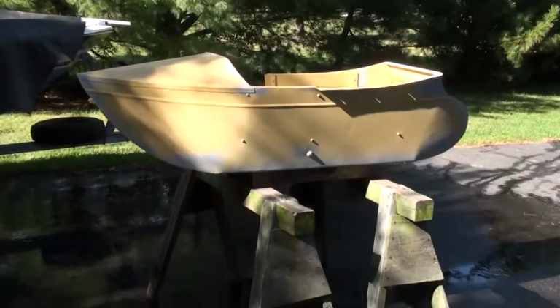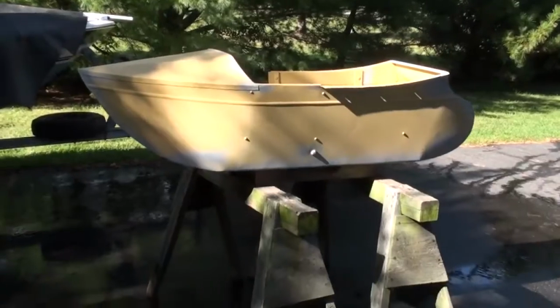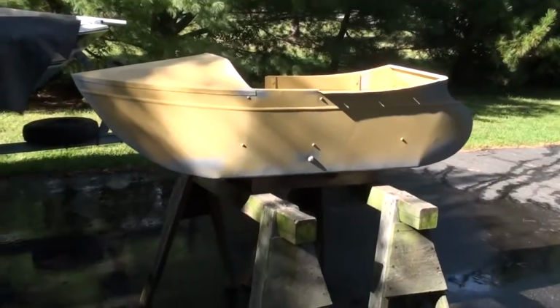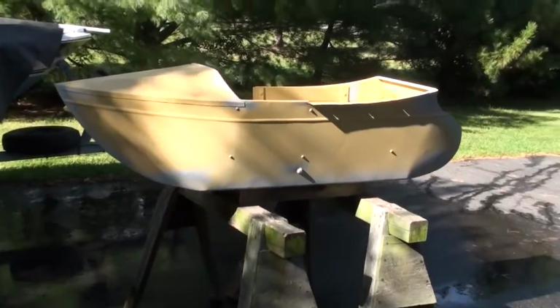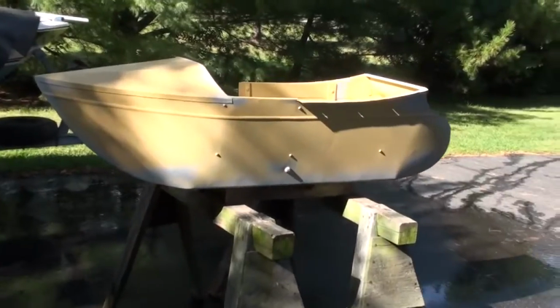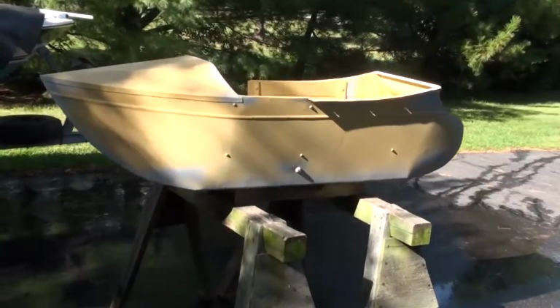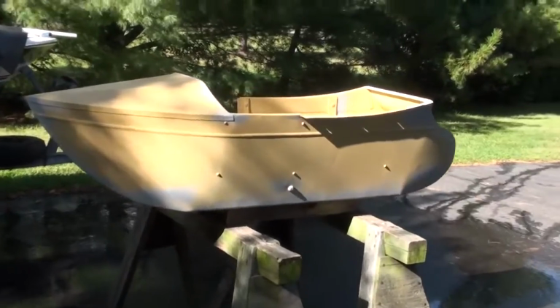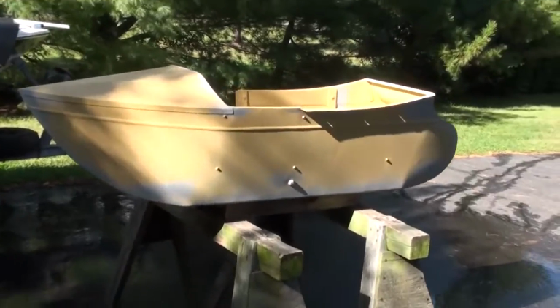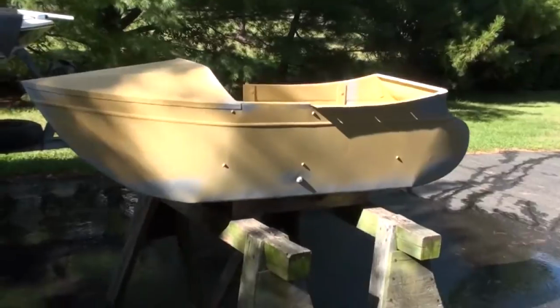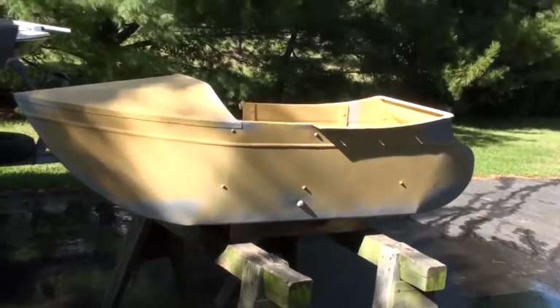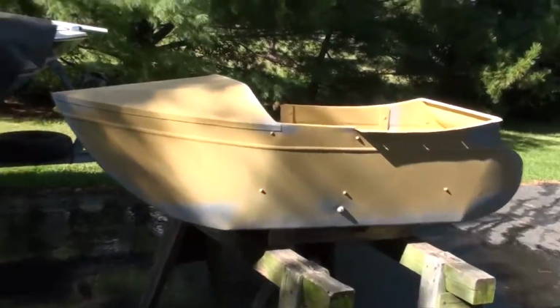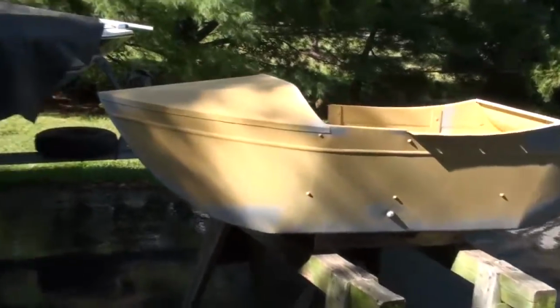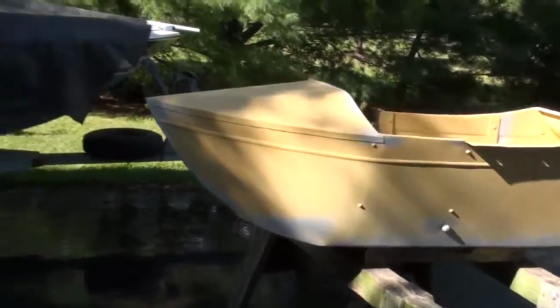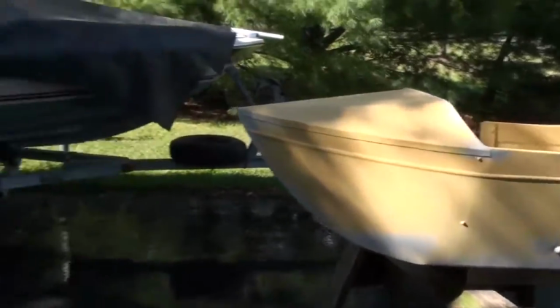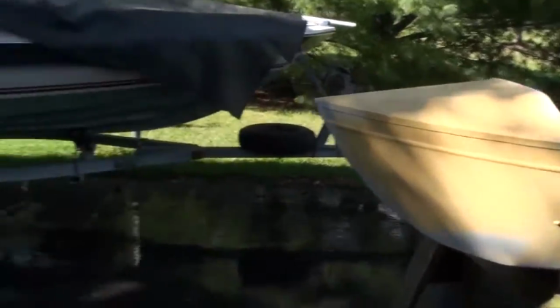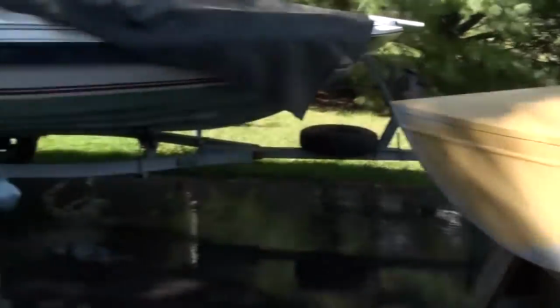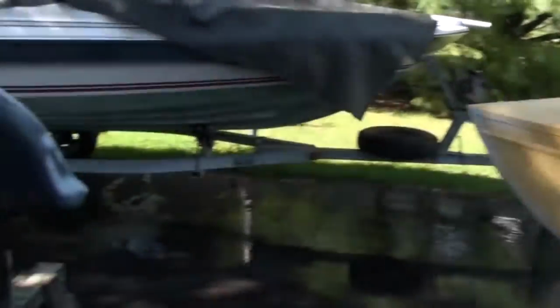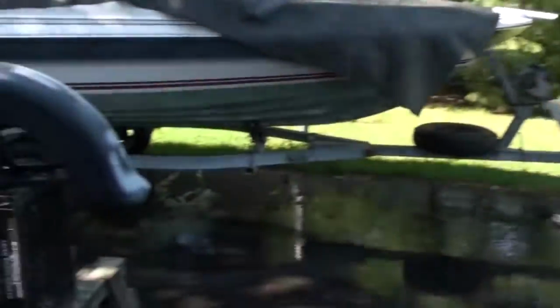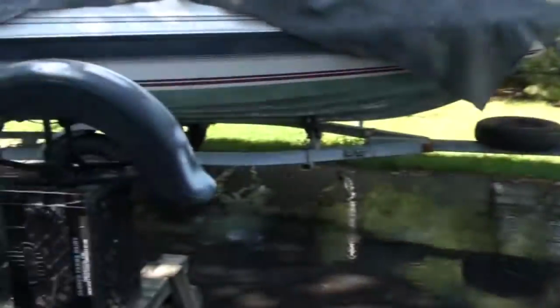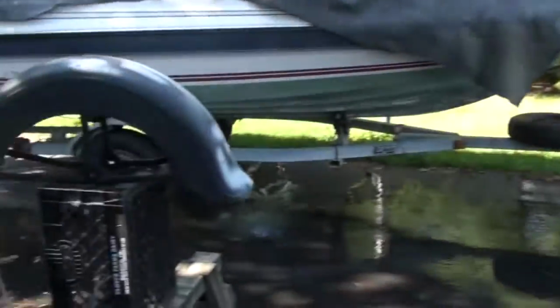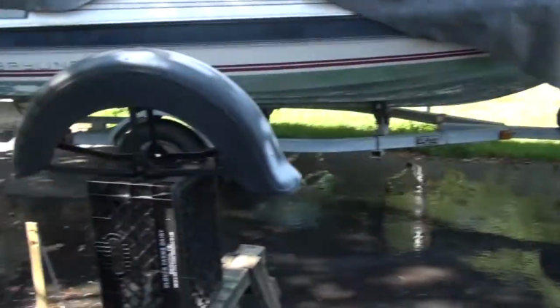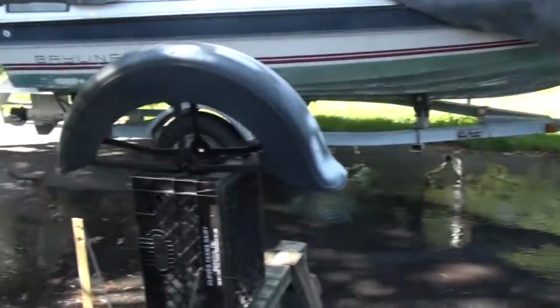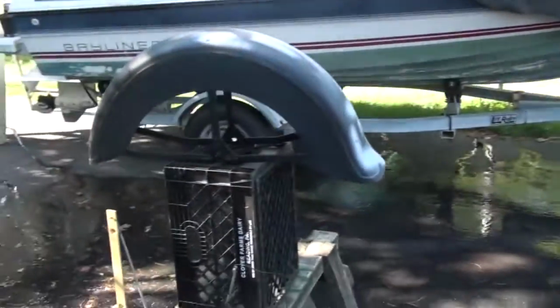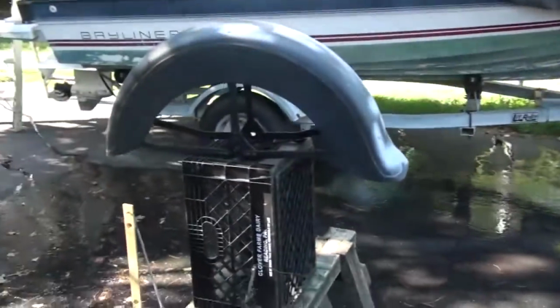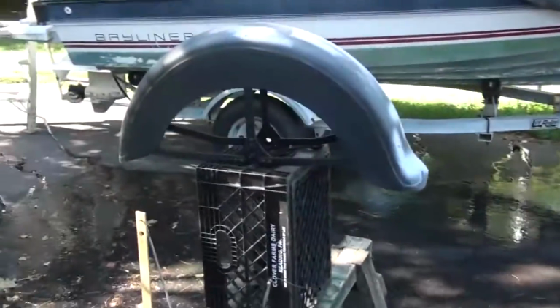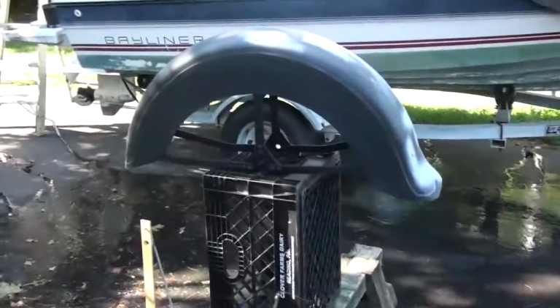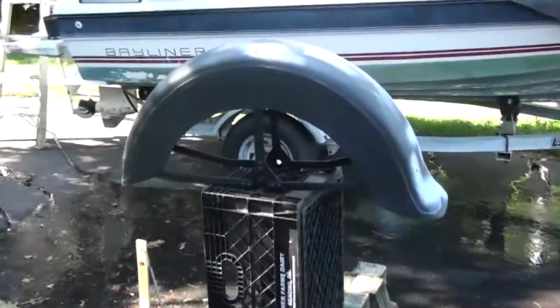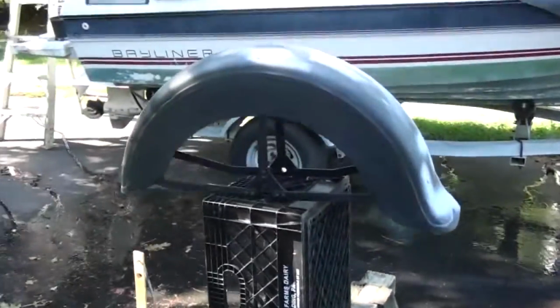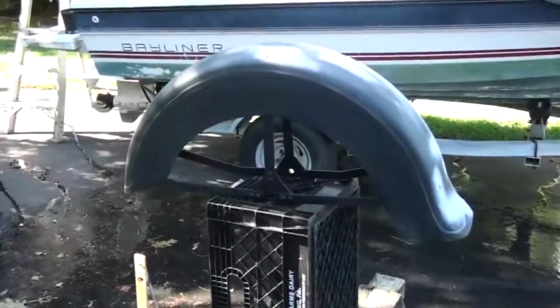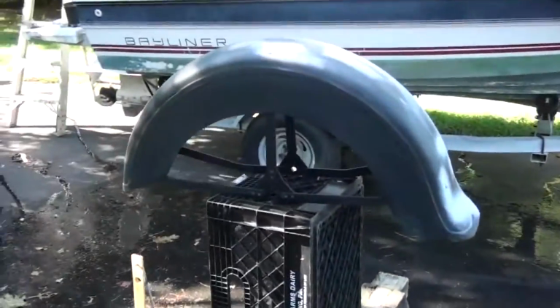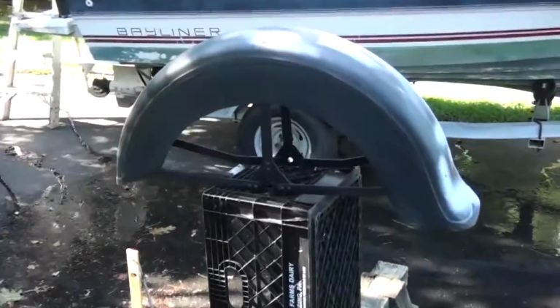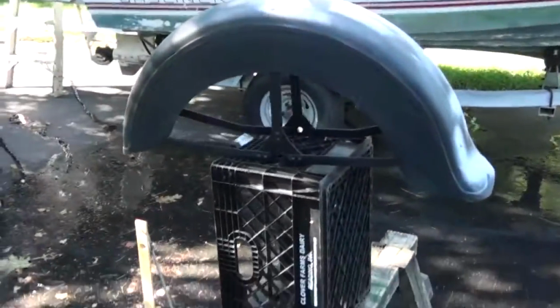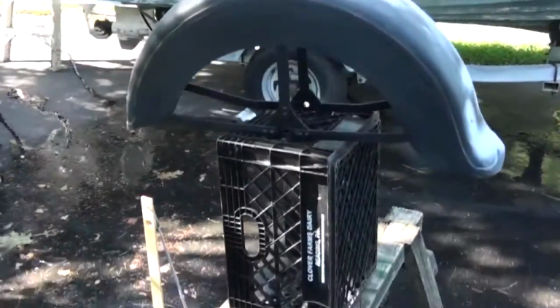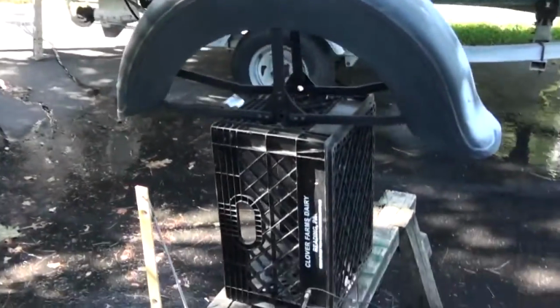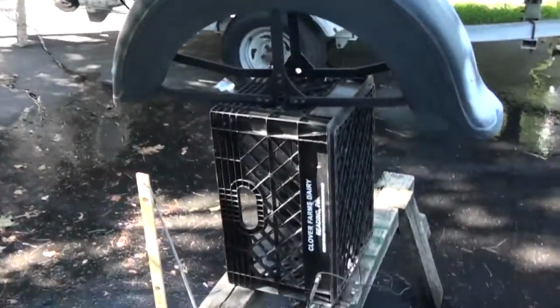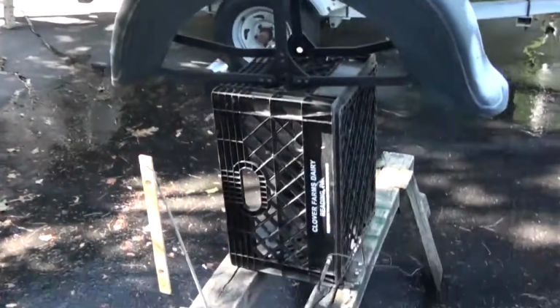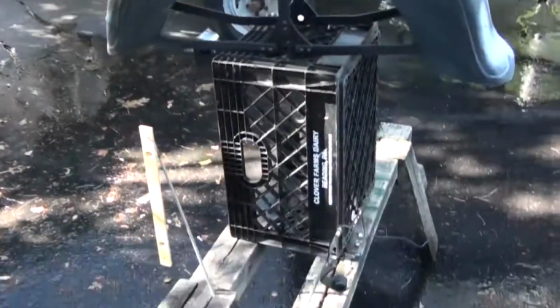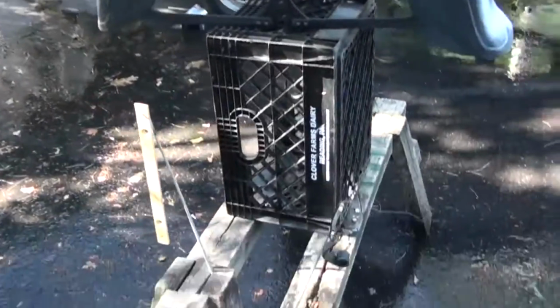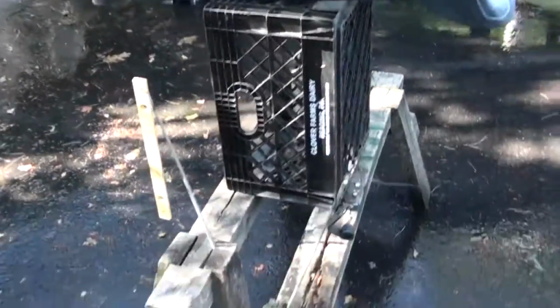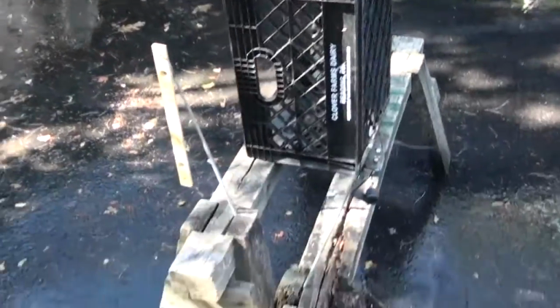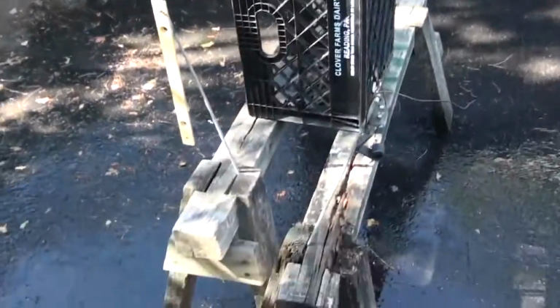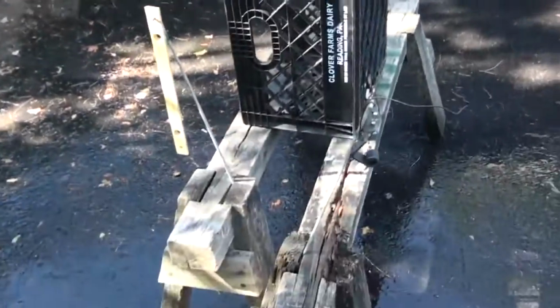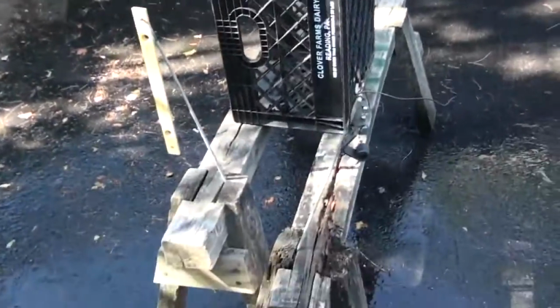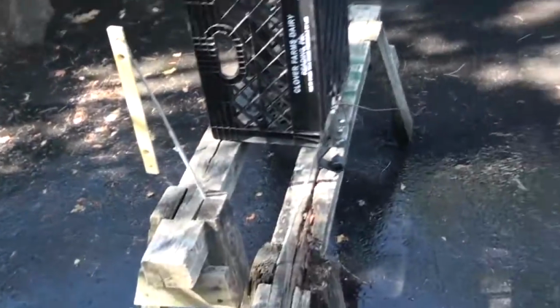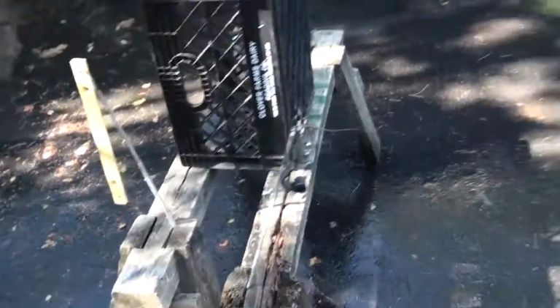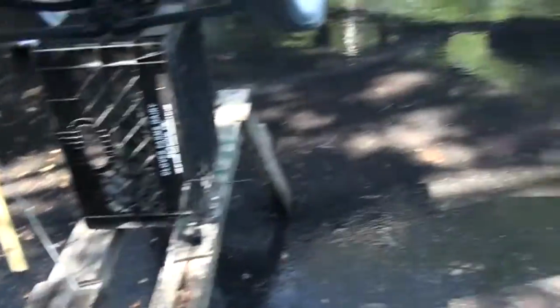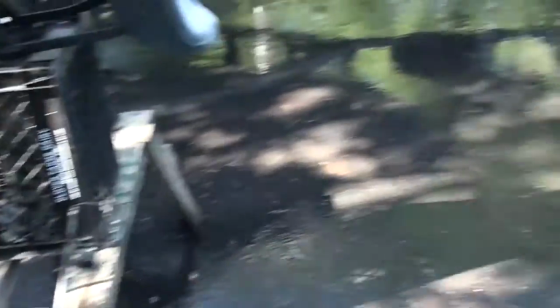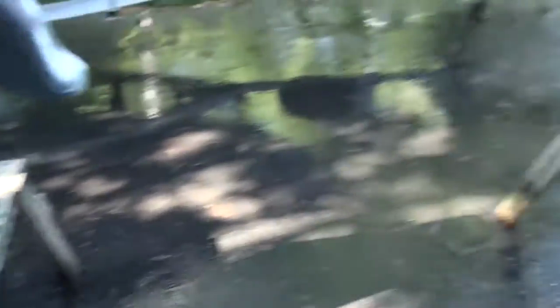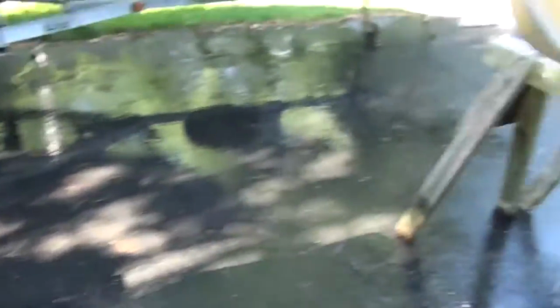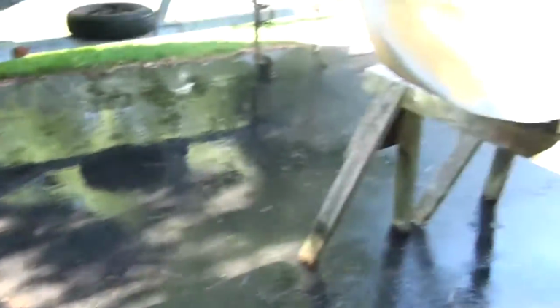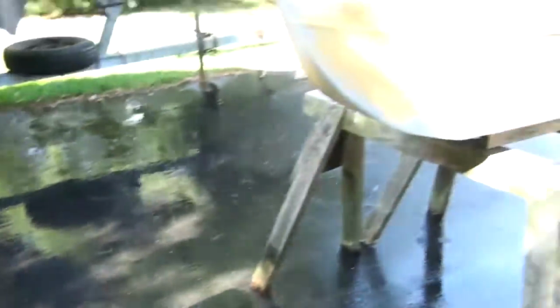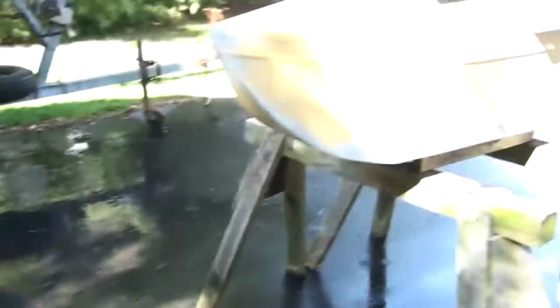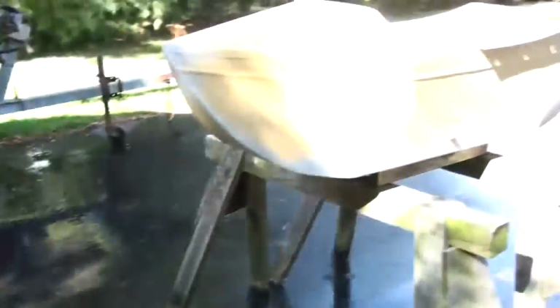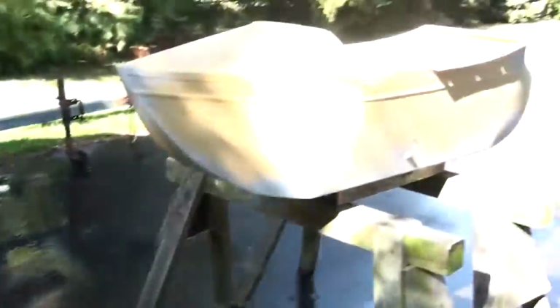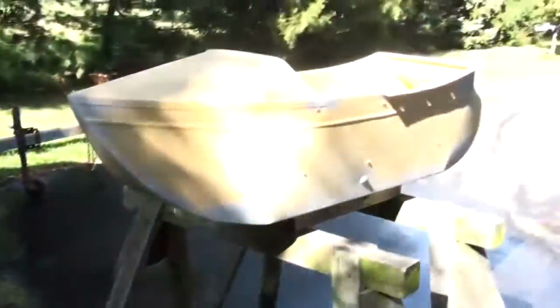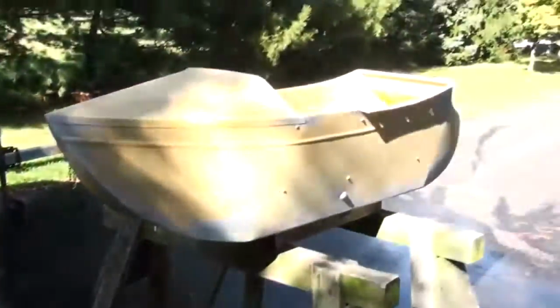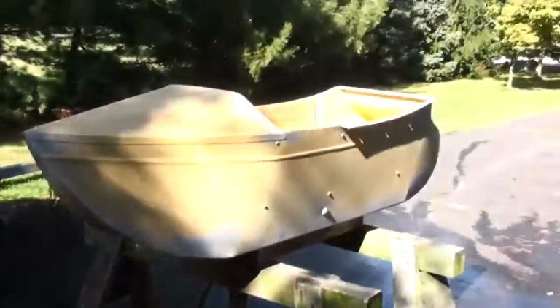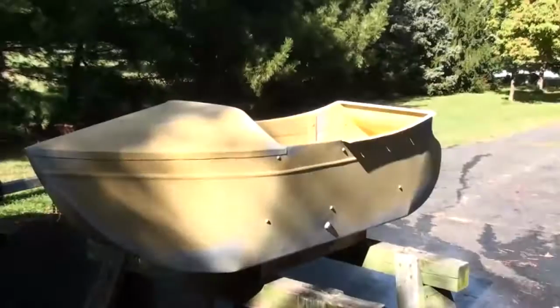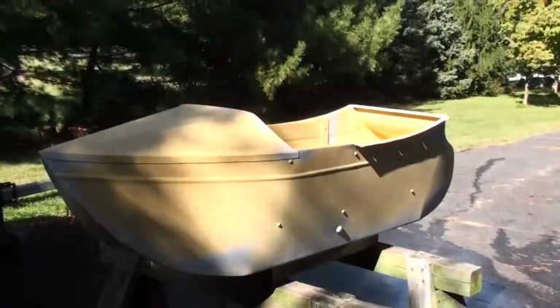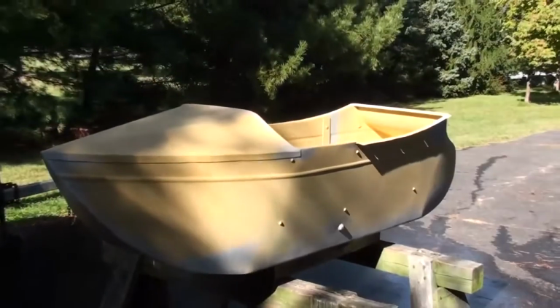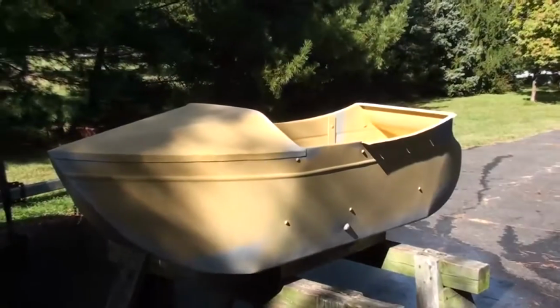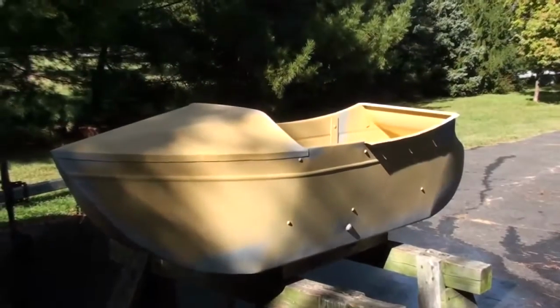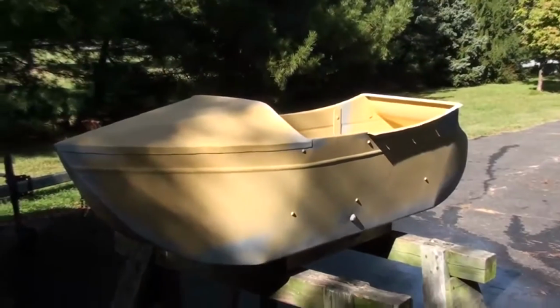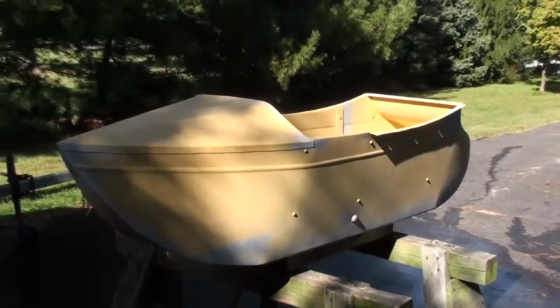They're all set up here. Fender, couple little parts. Getting ready to spray it.